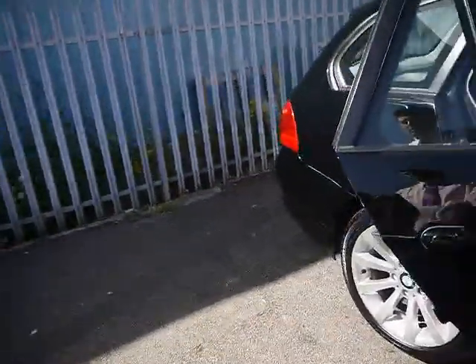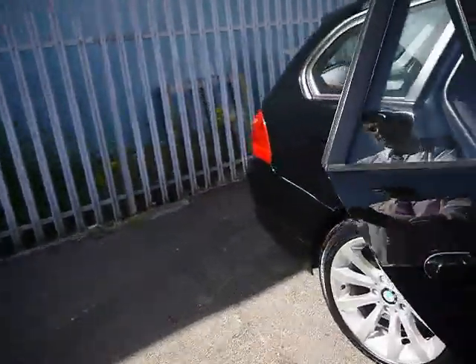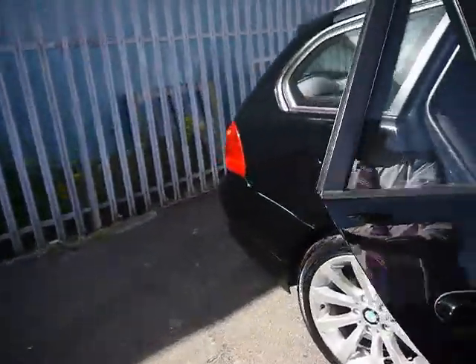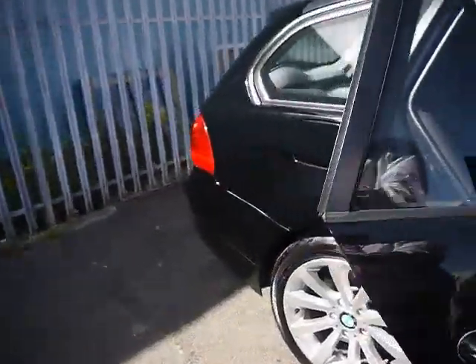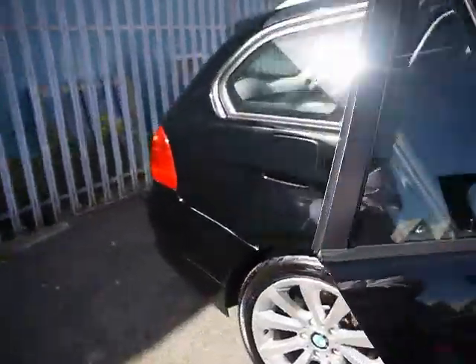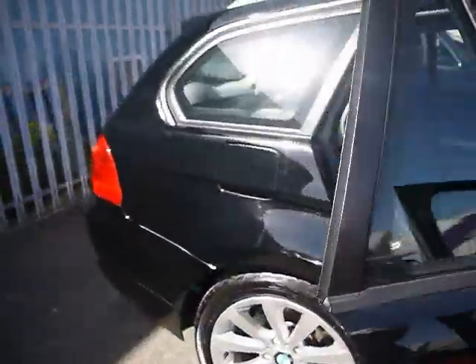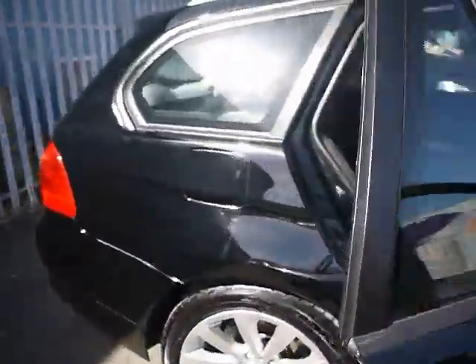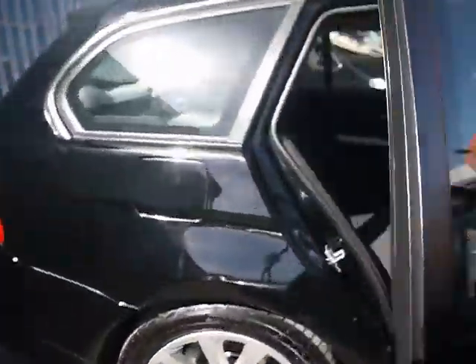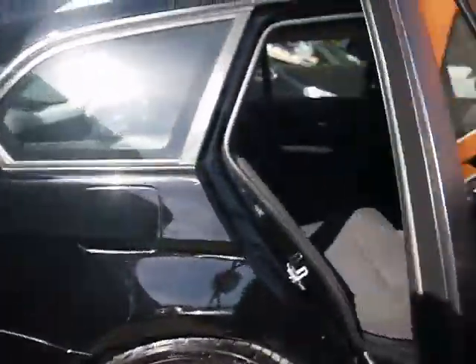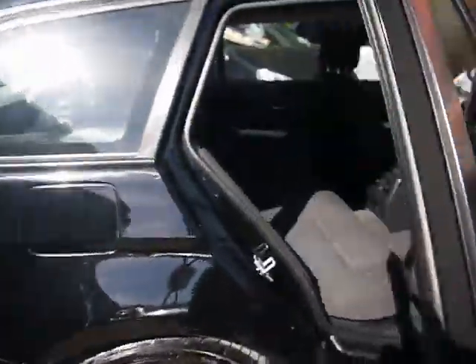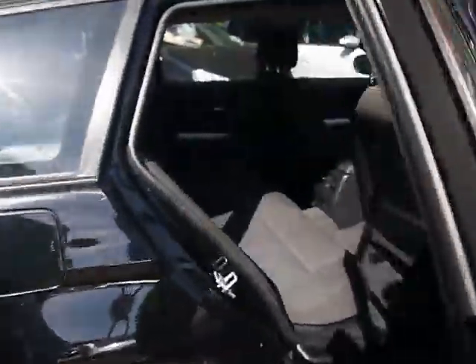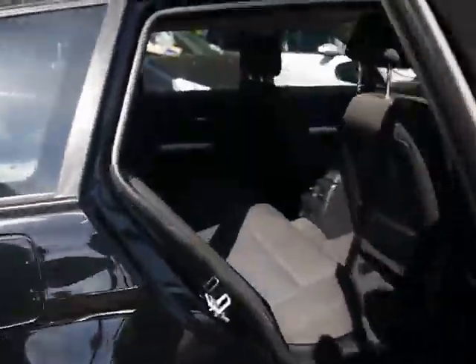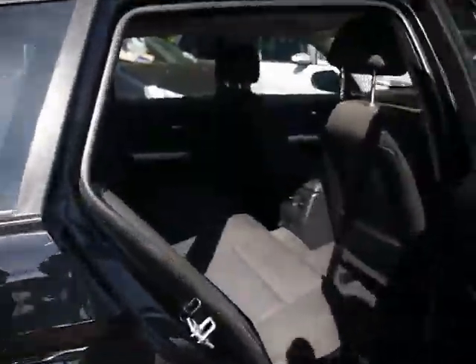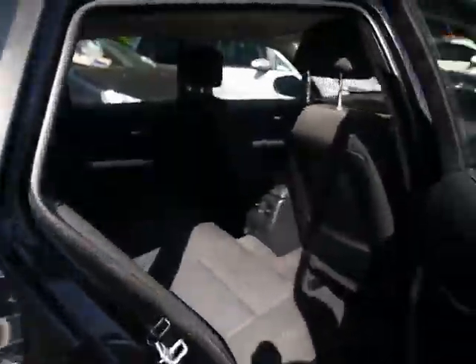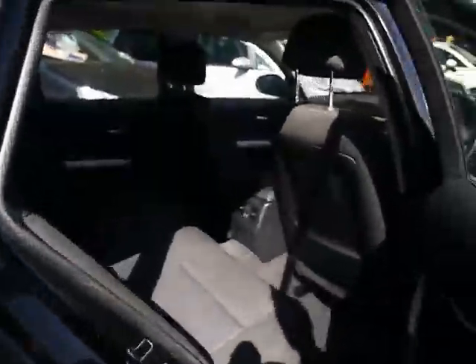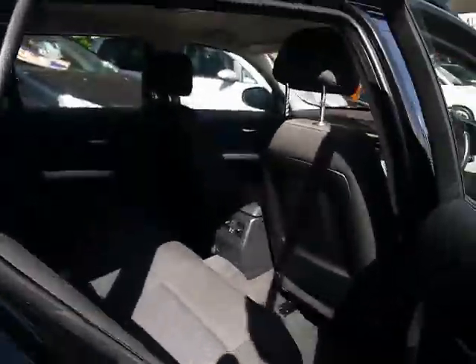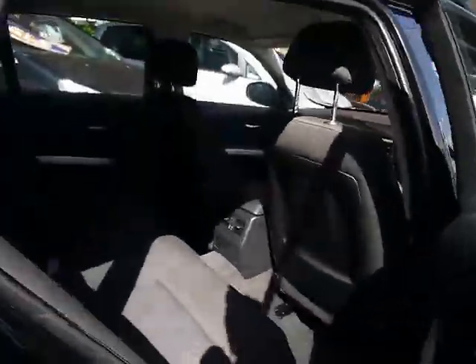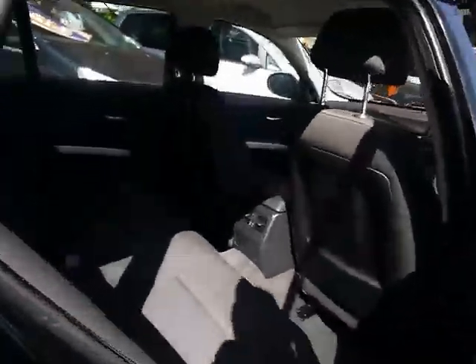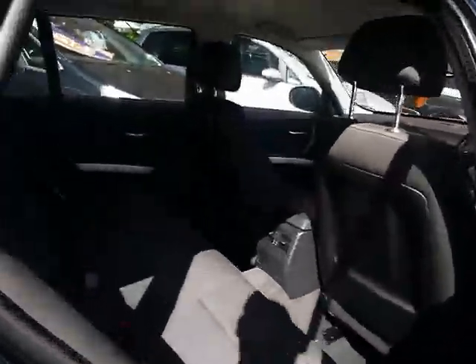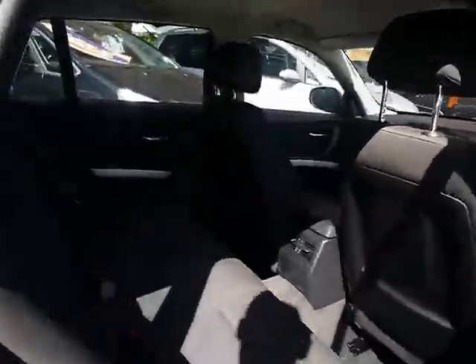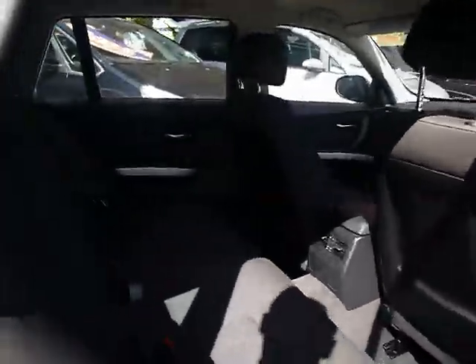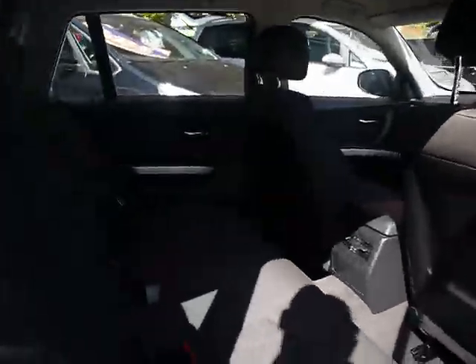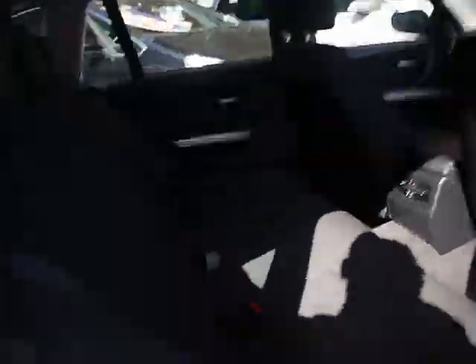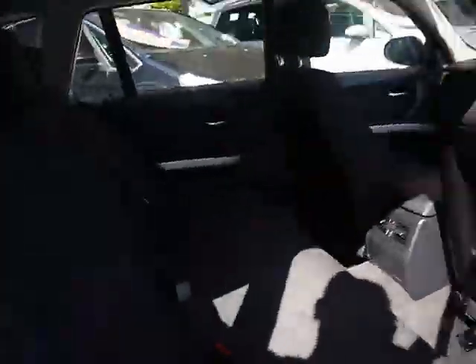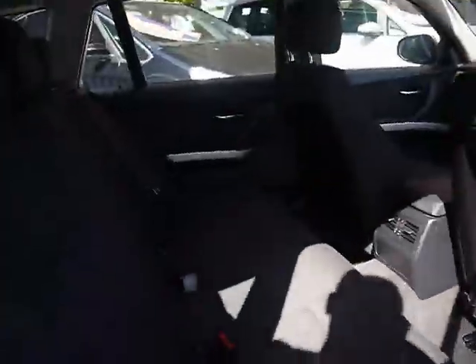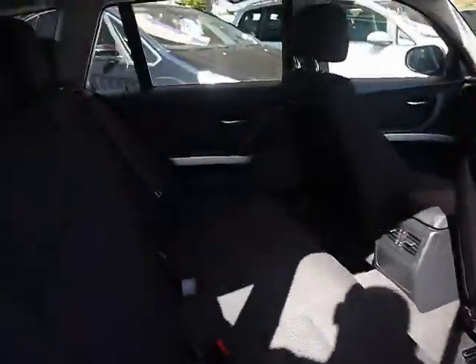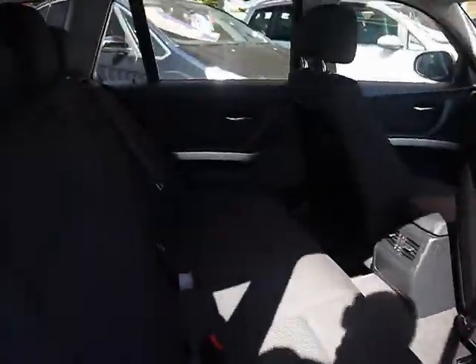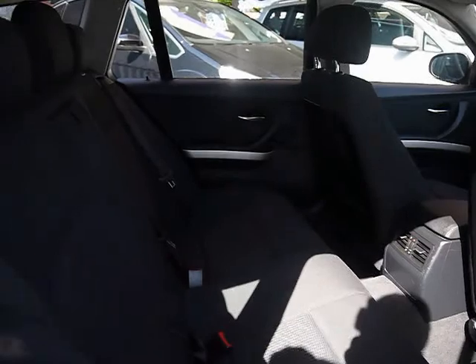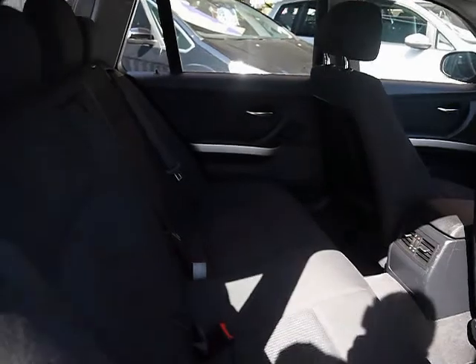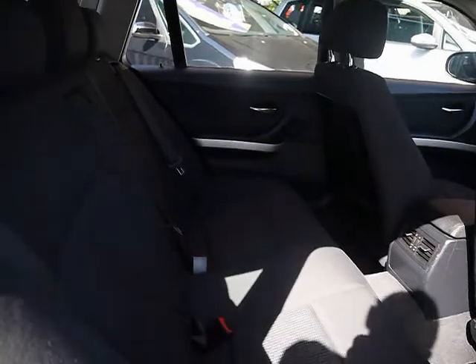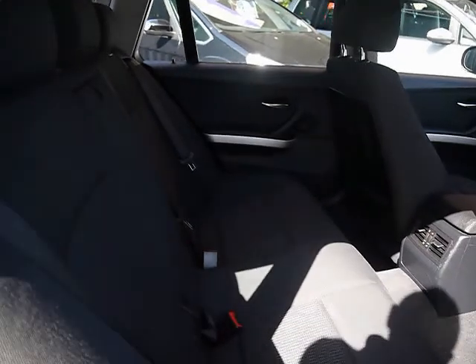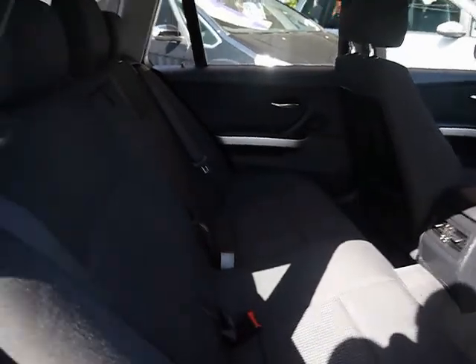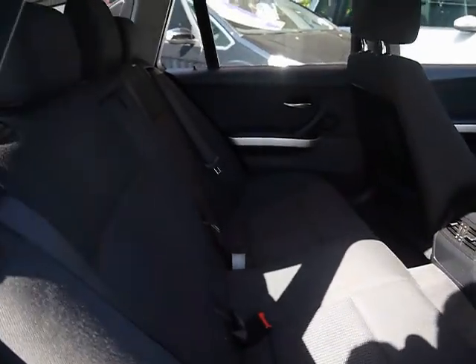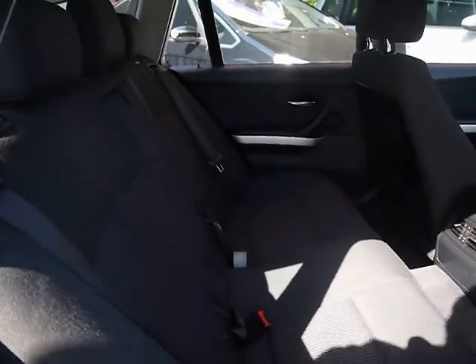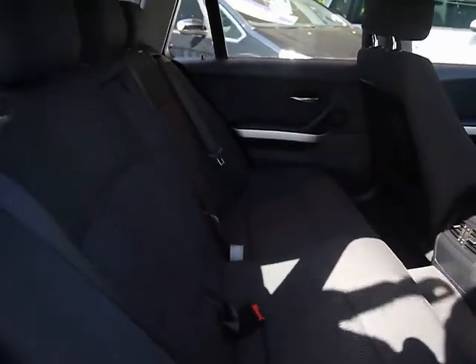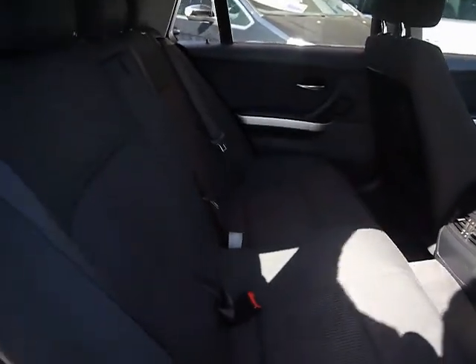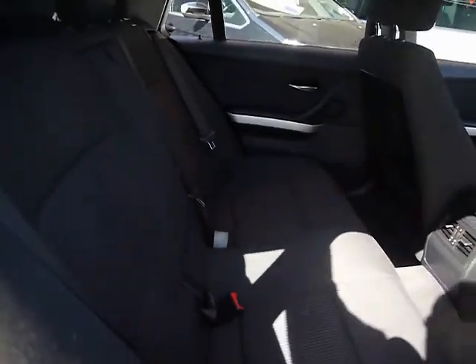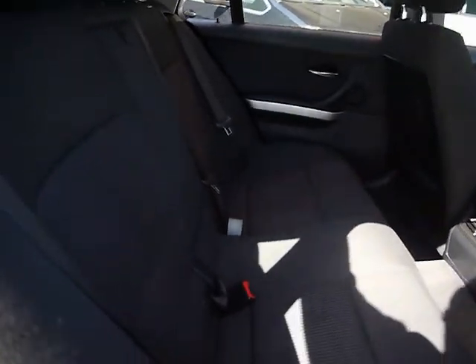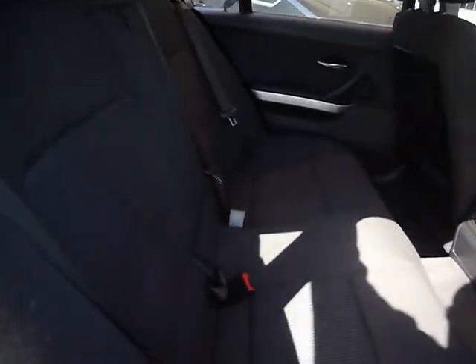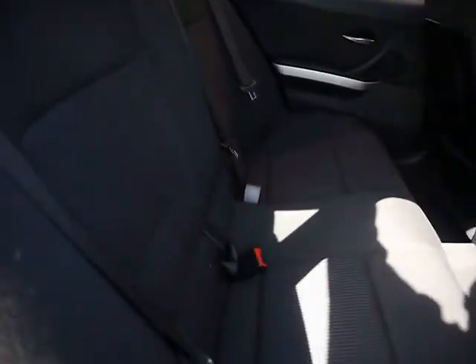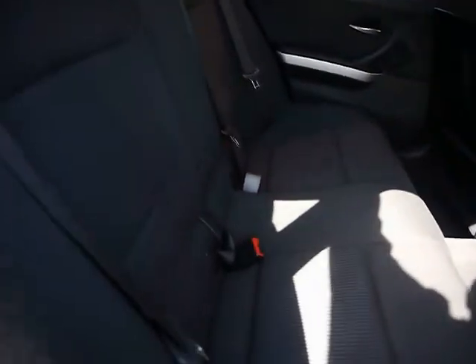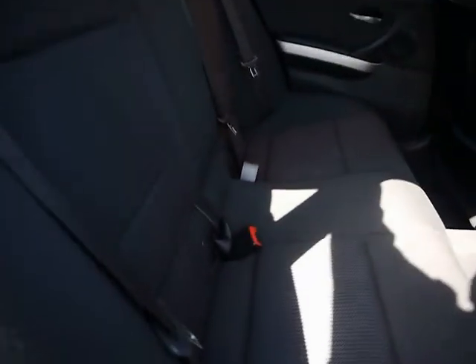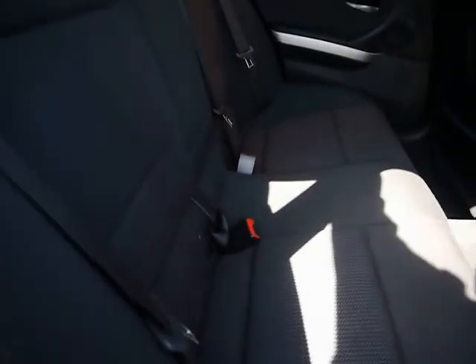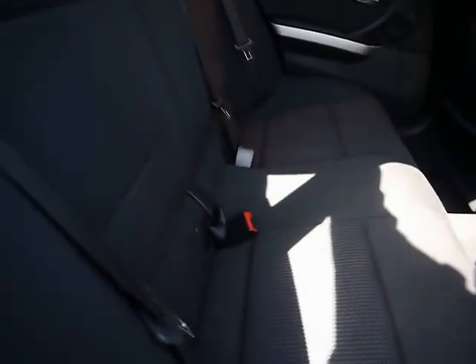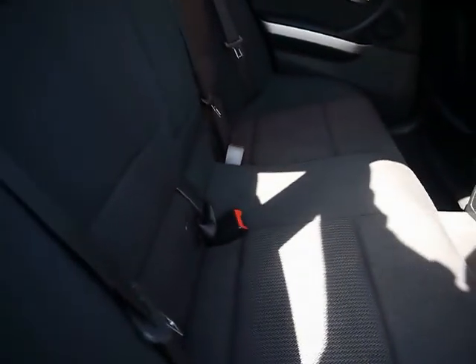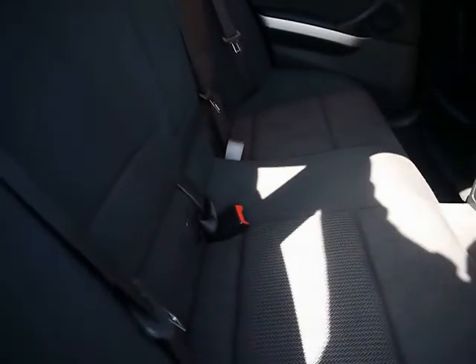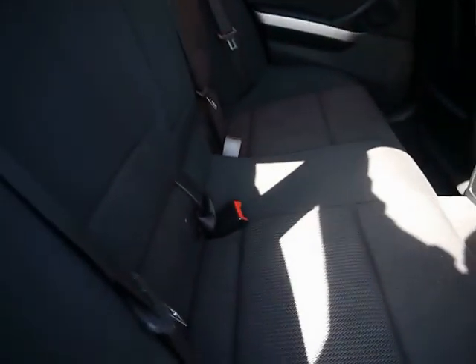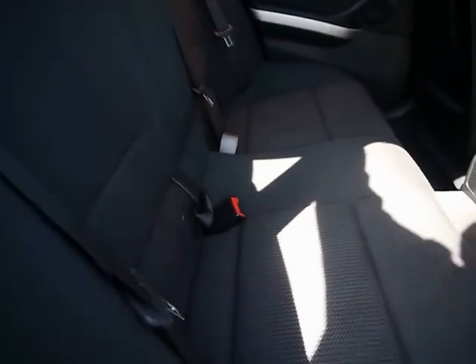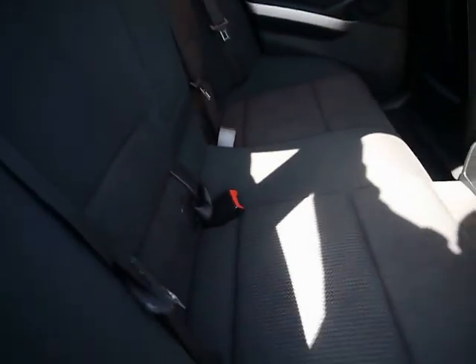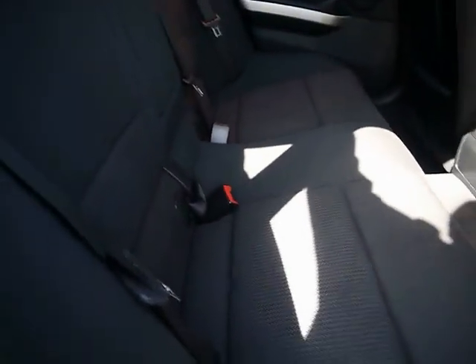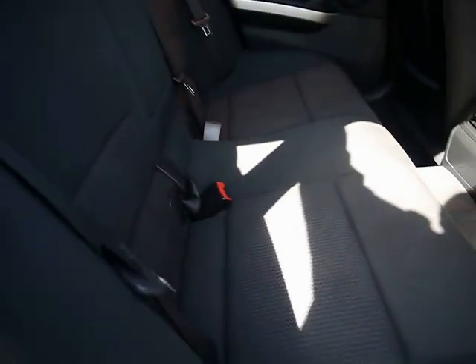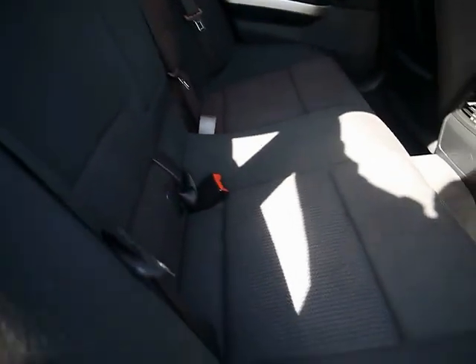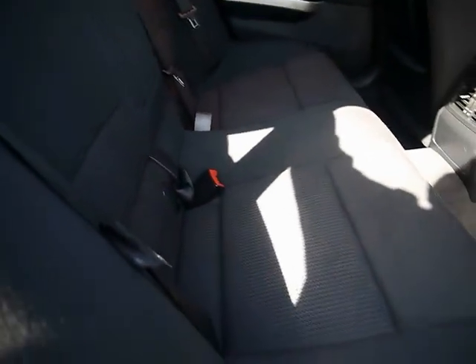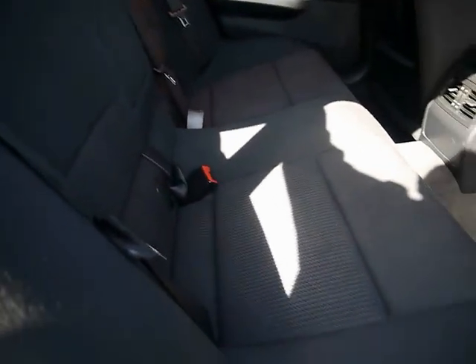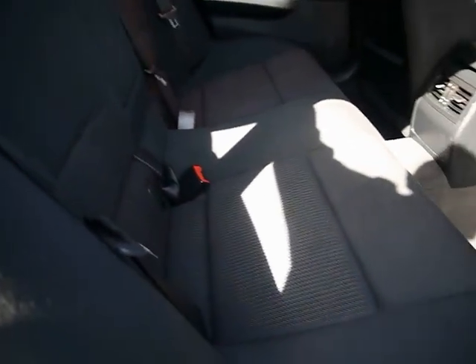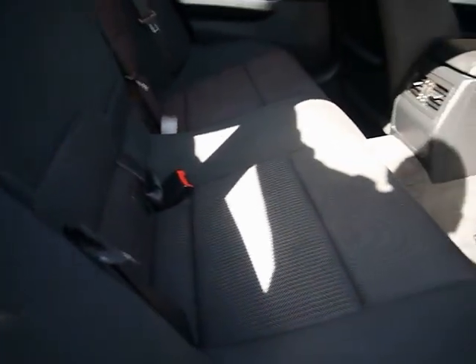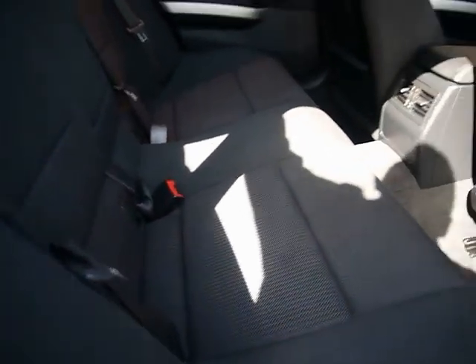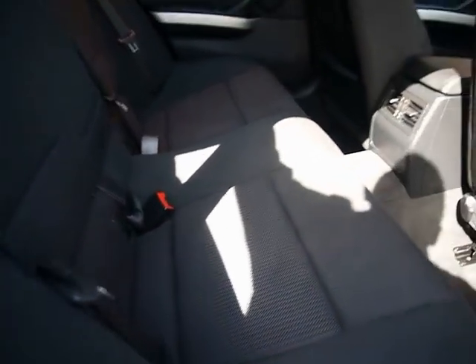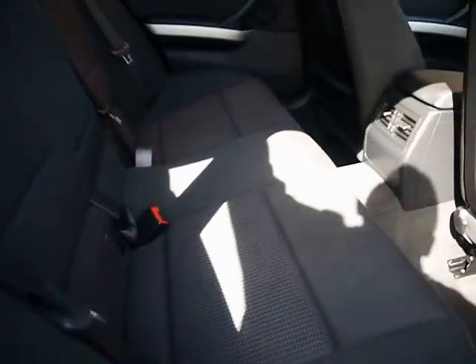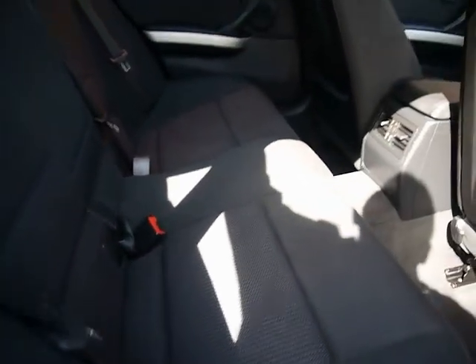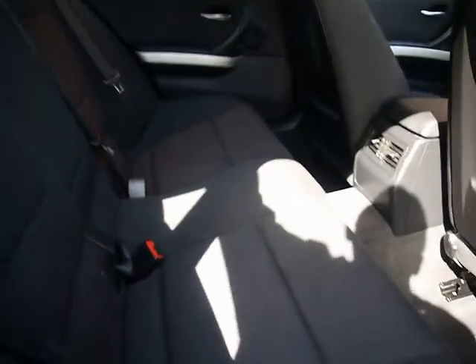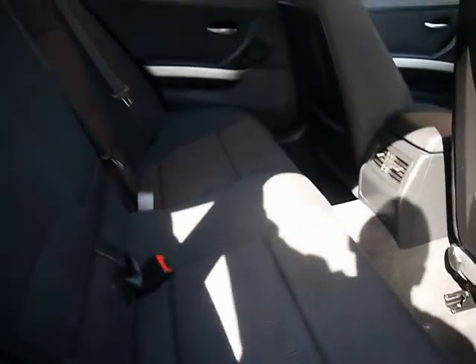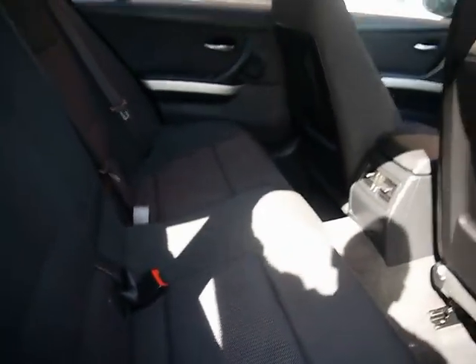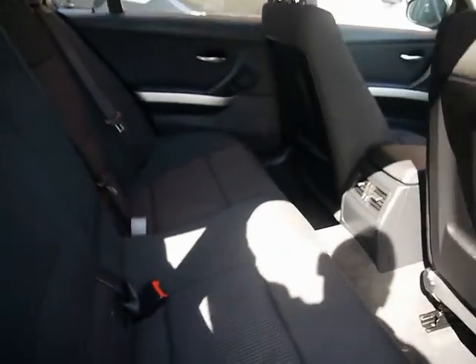Inside the car we have anthracite black cloth upholstery, Isofix child seat support at the bottom there, and loads and loads of legroom.